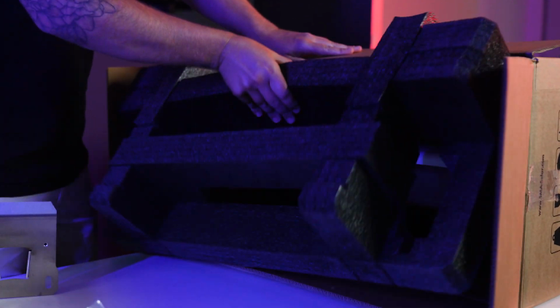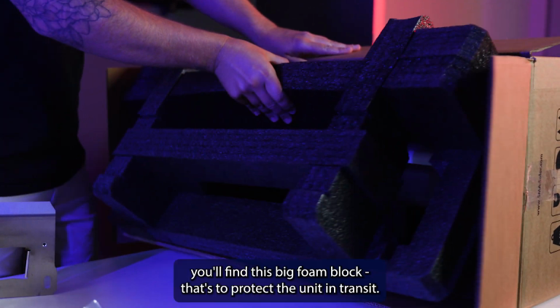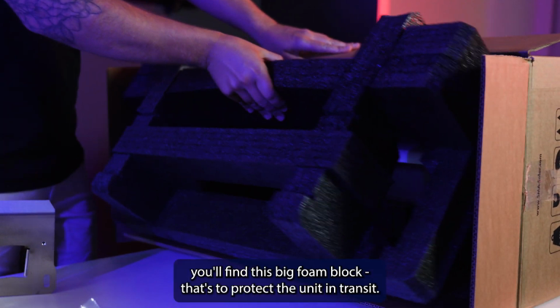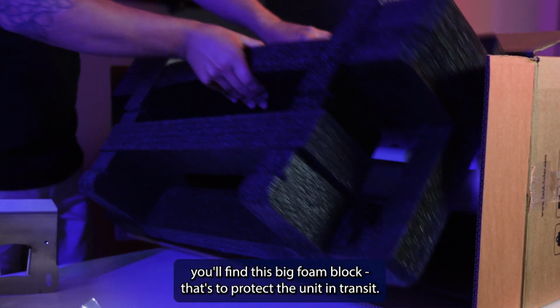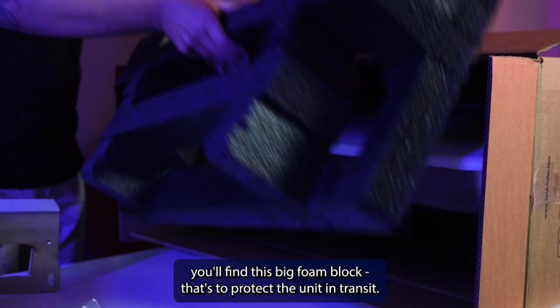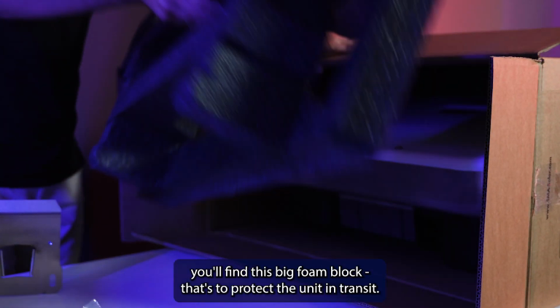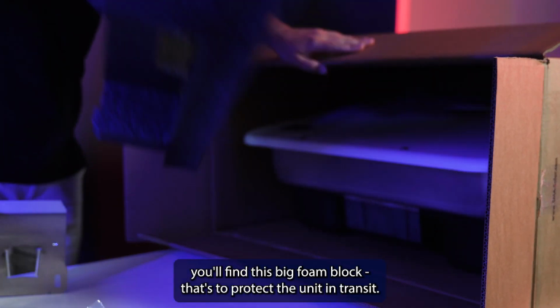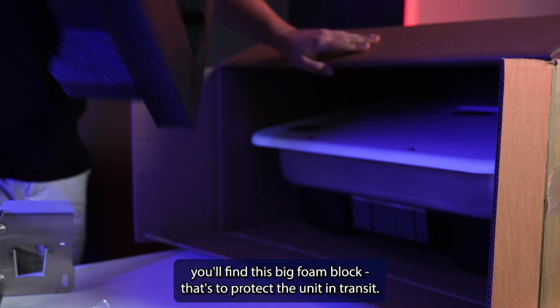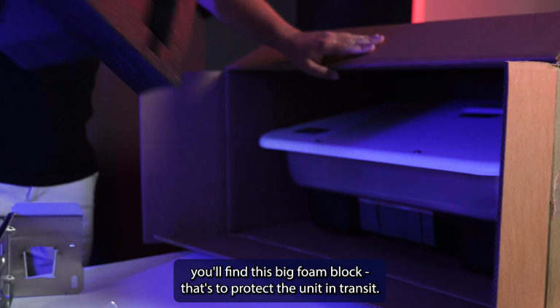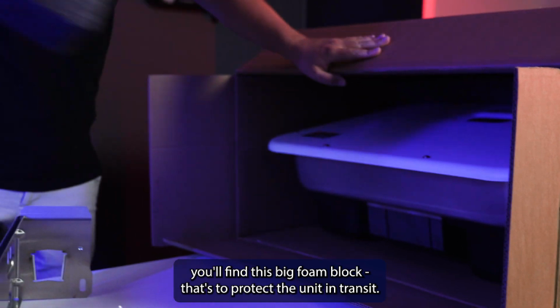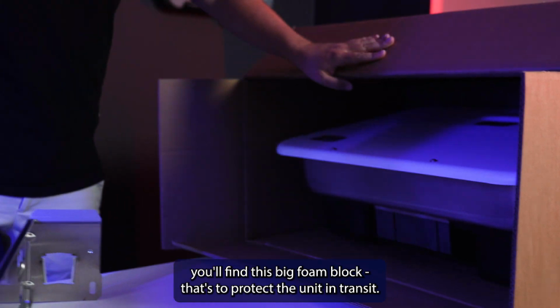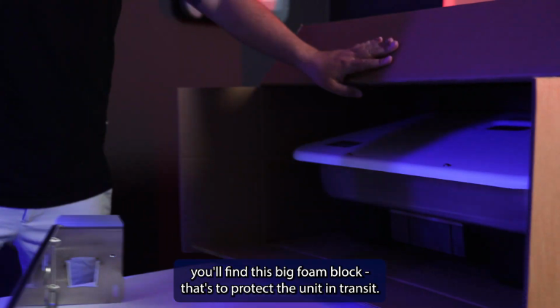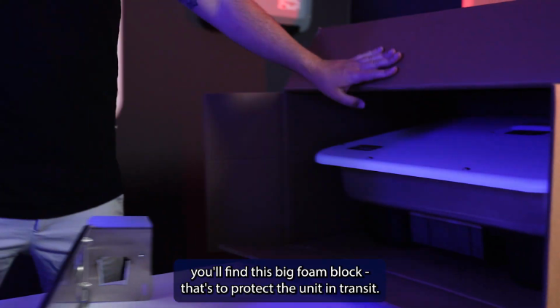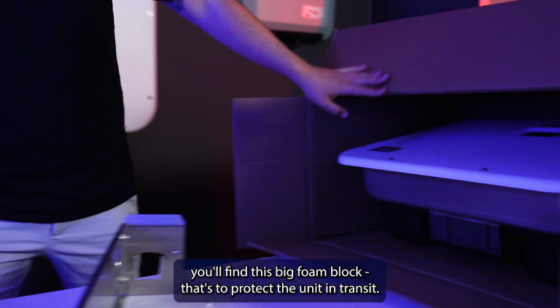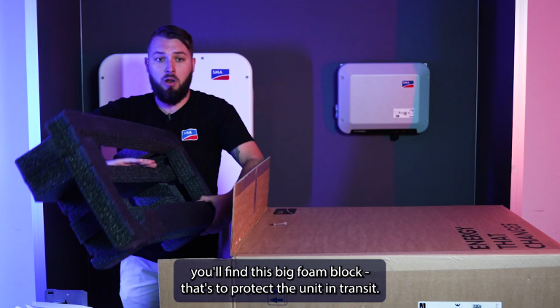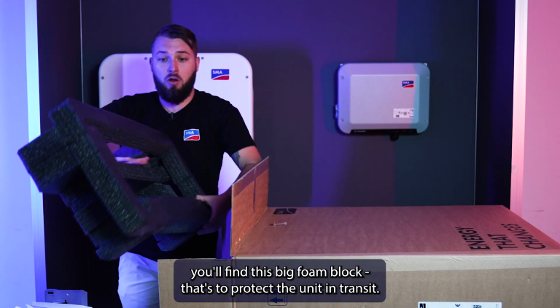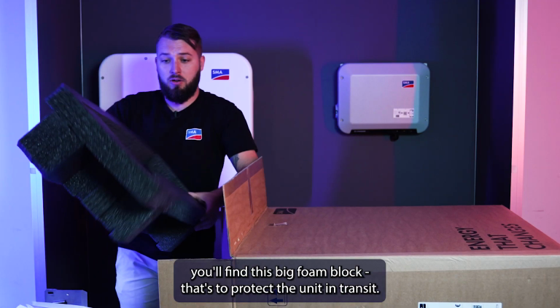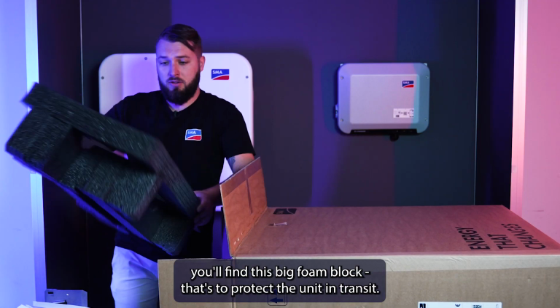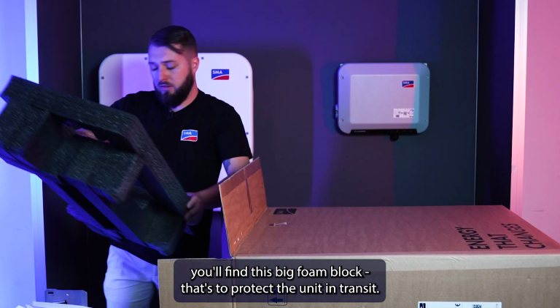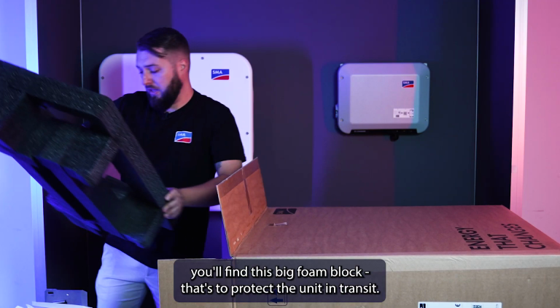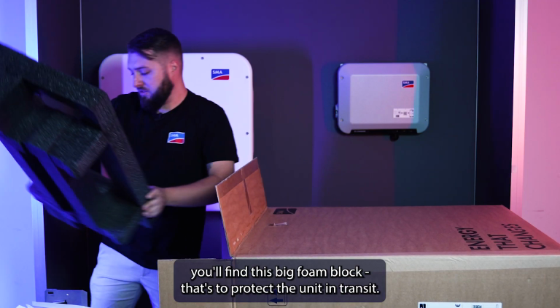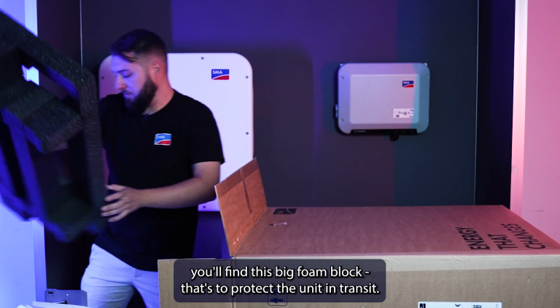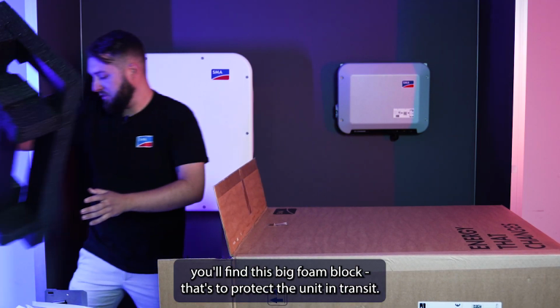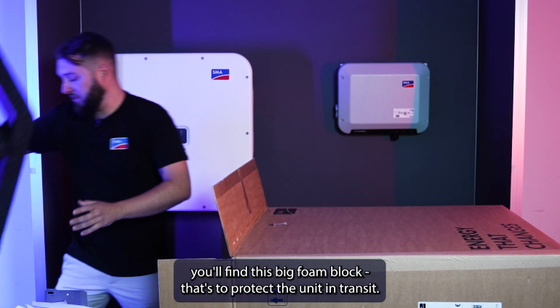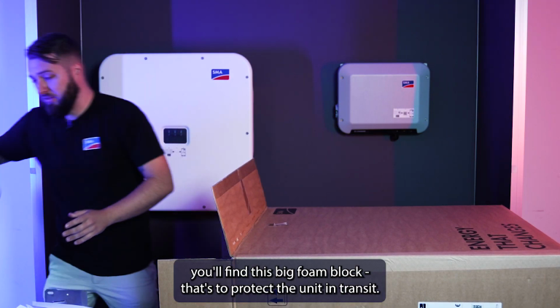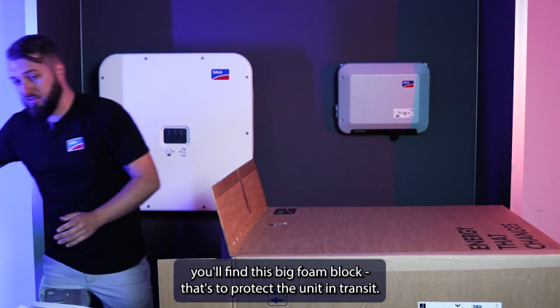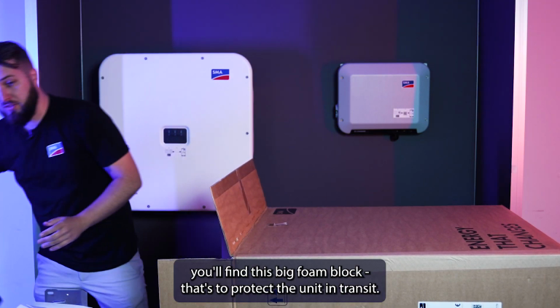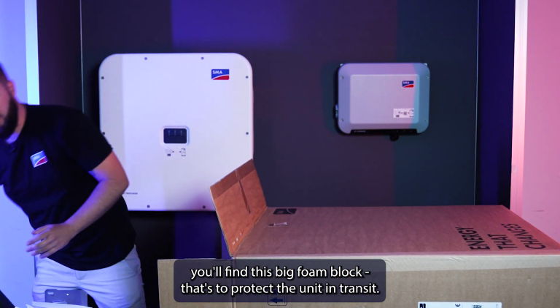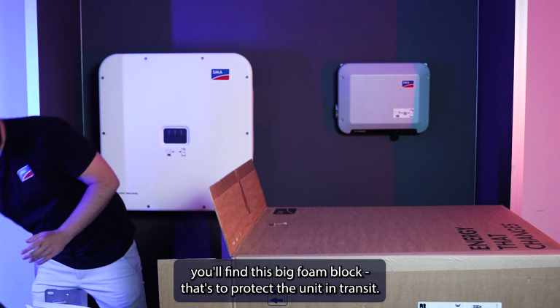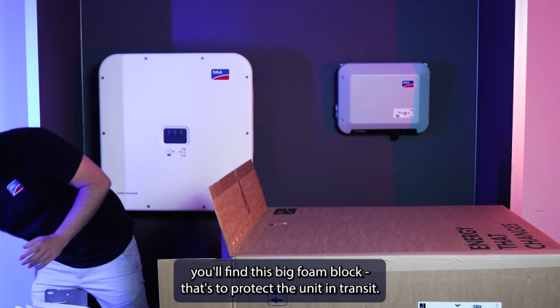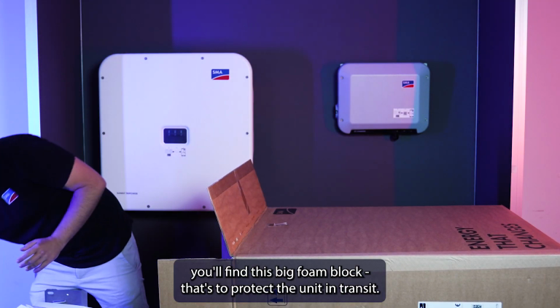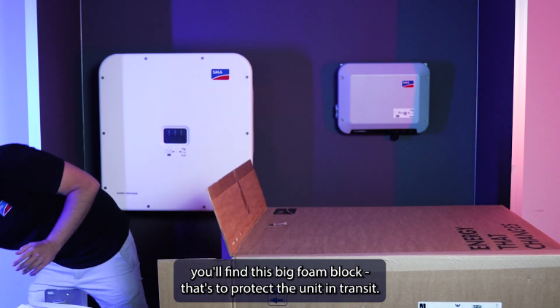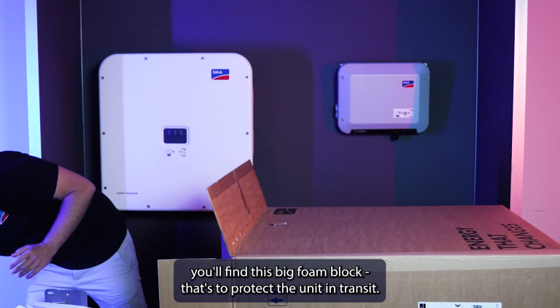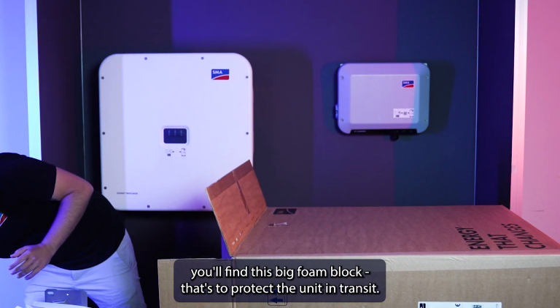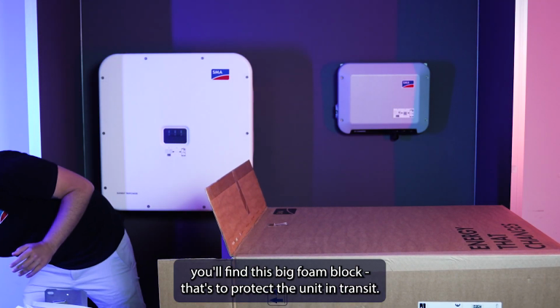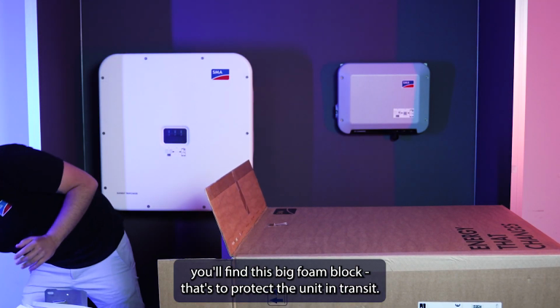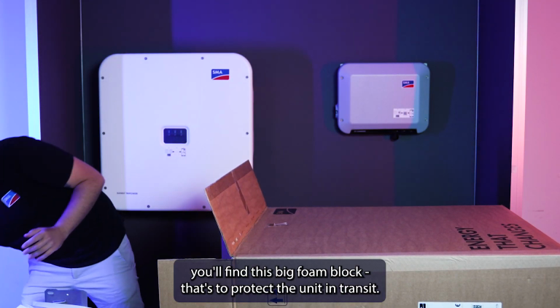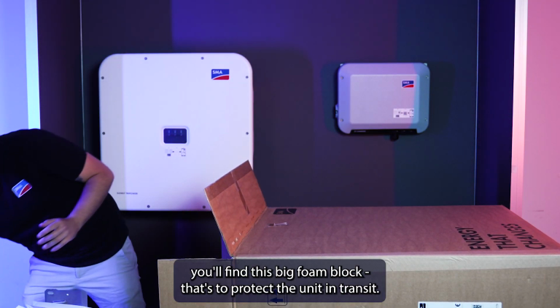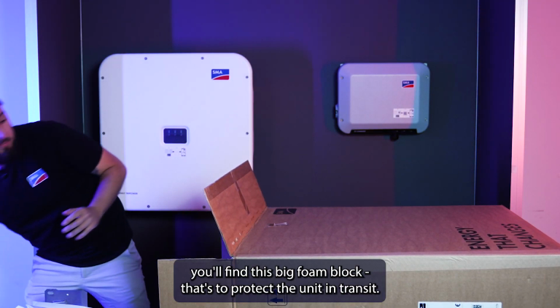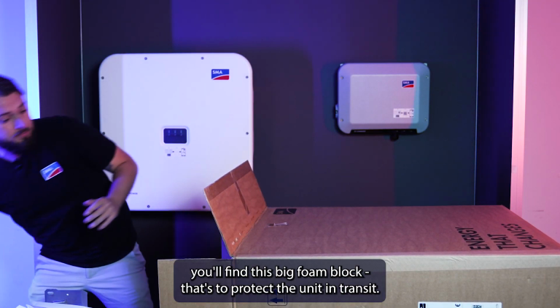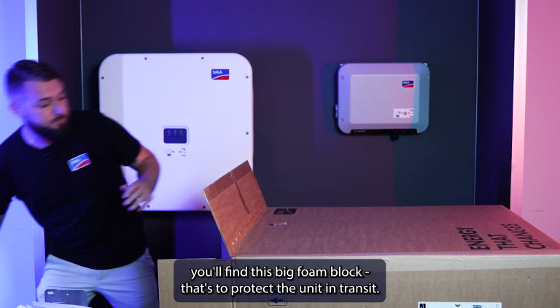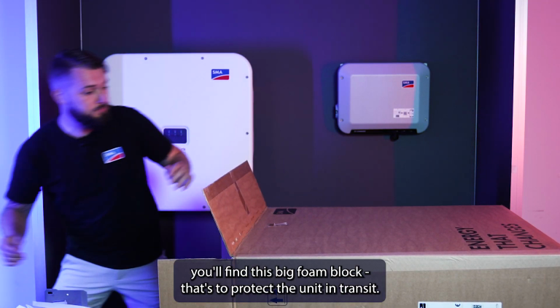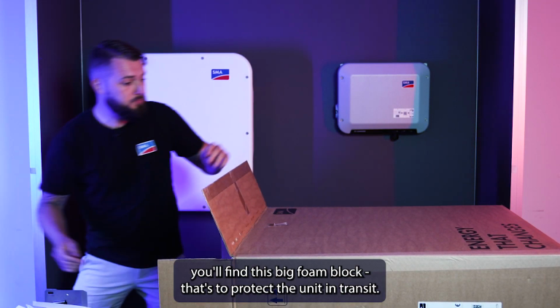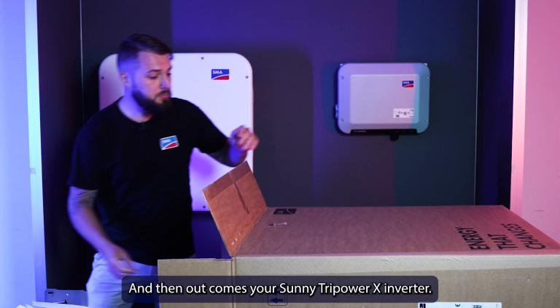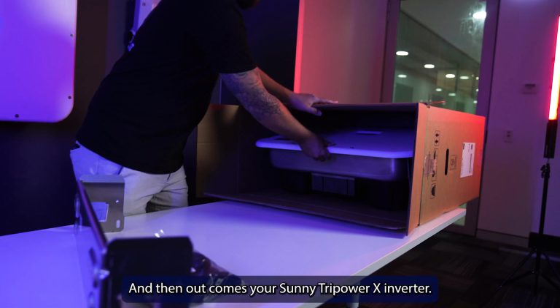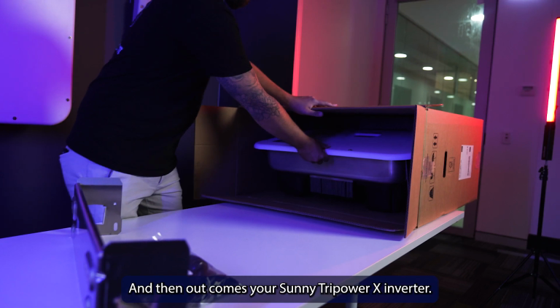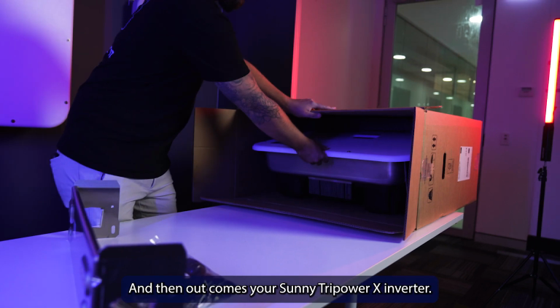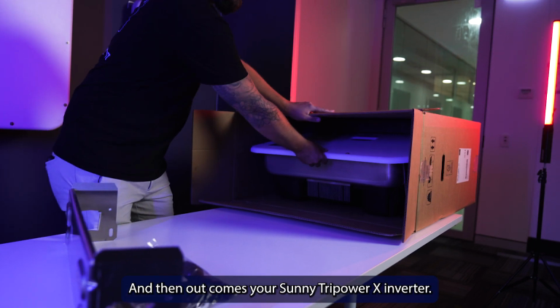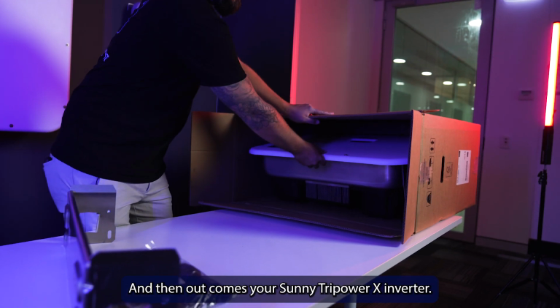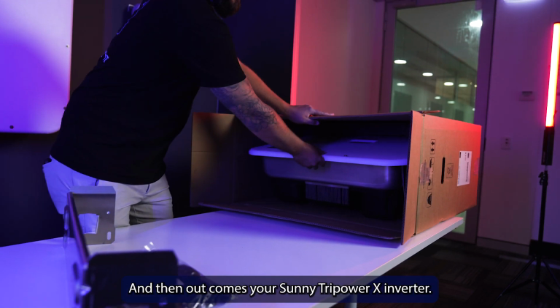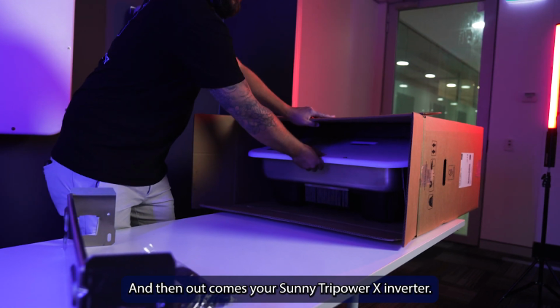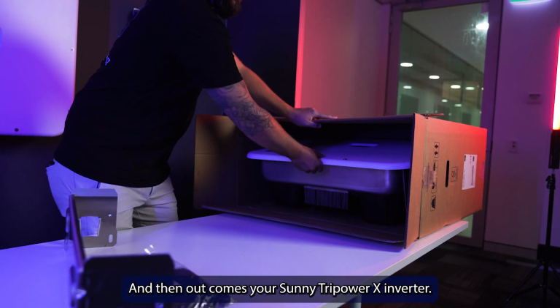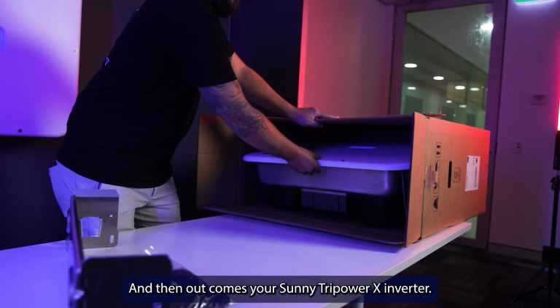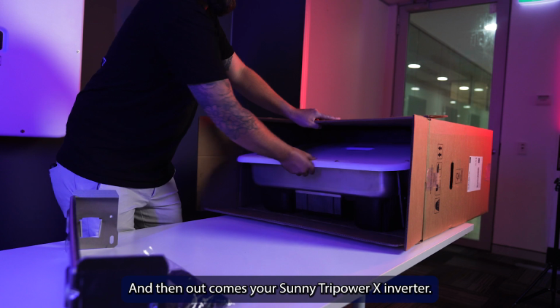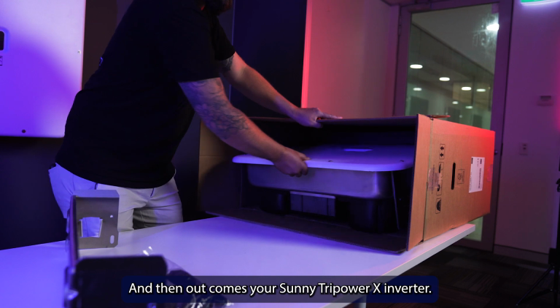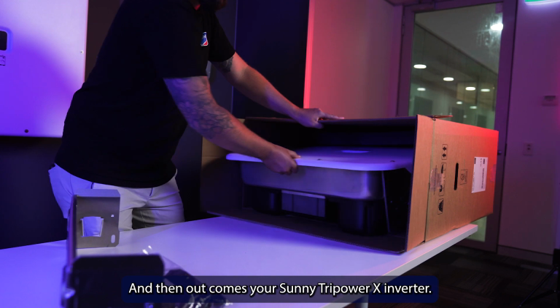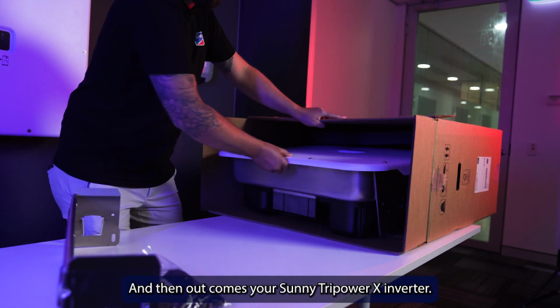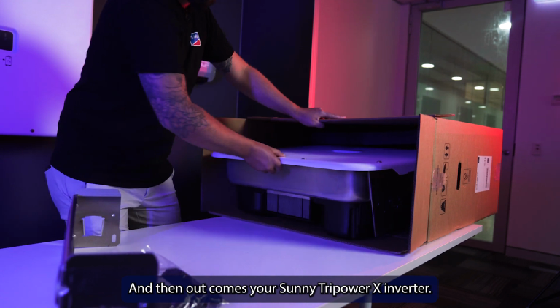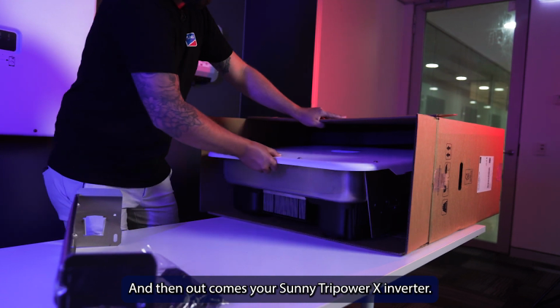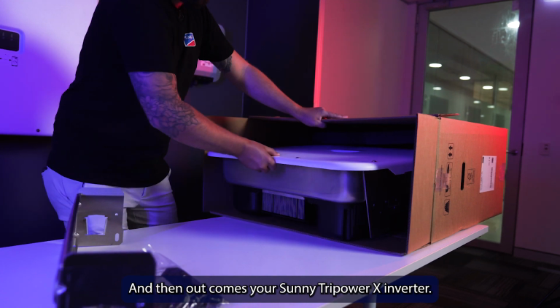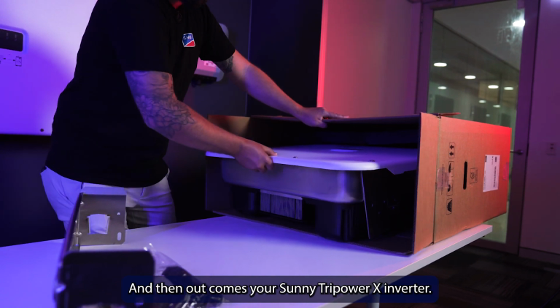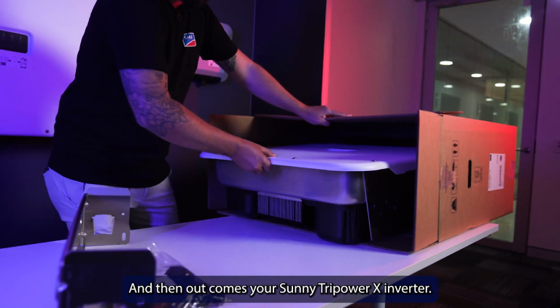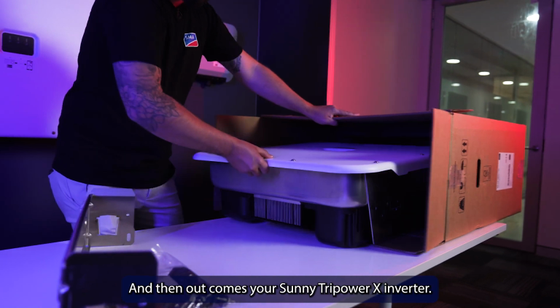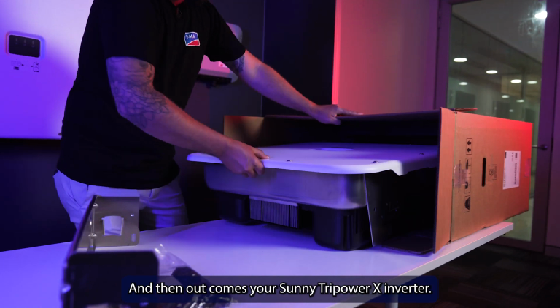You'll find this big foam block — that's to protect the unit in transit — and then out comes your Sunny Tri-Power X inverter.